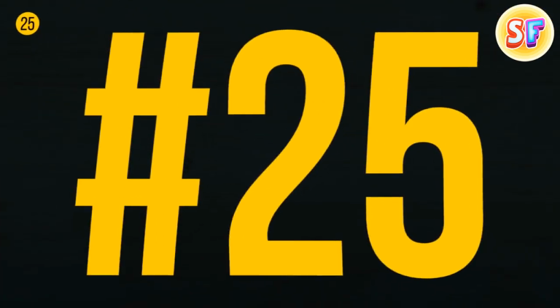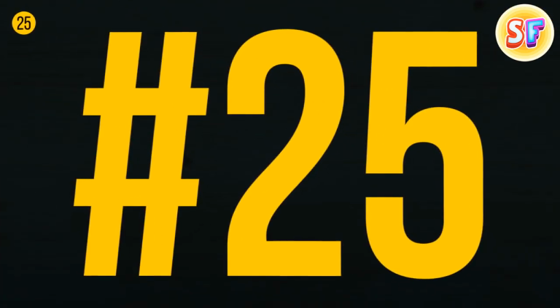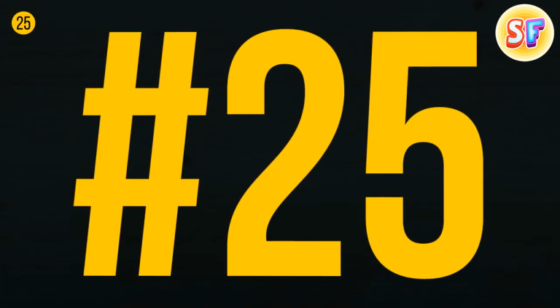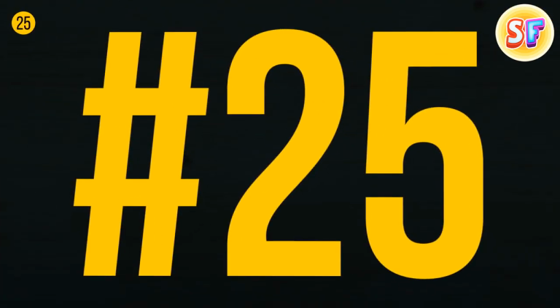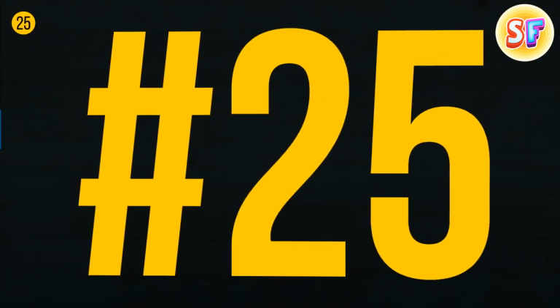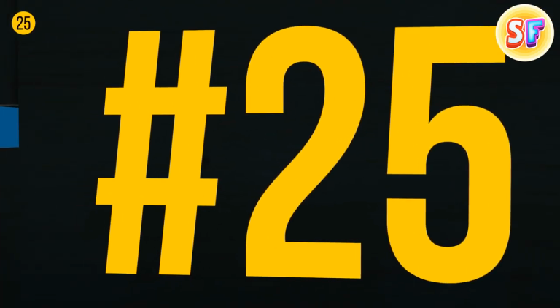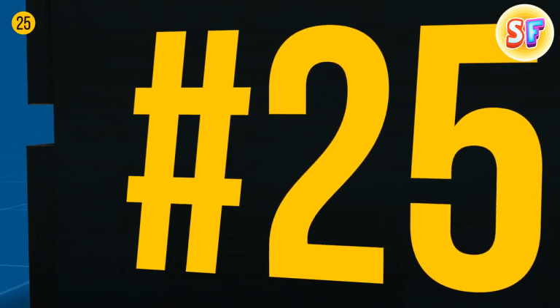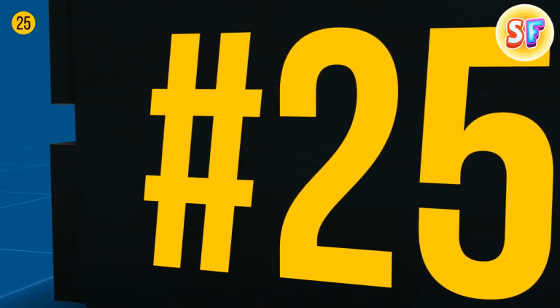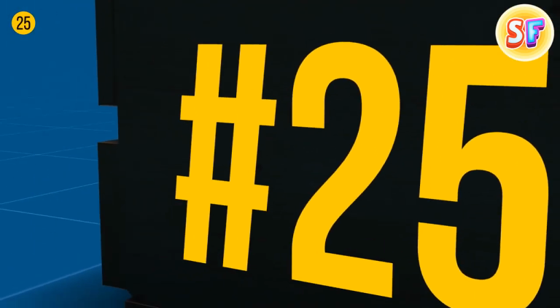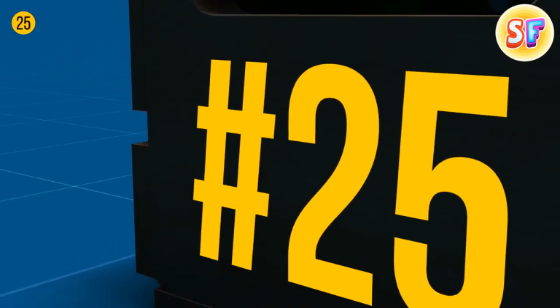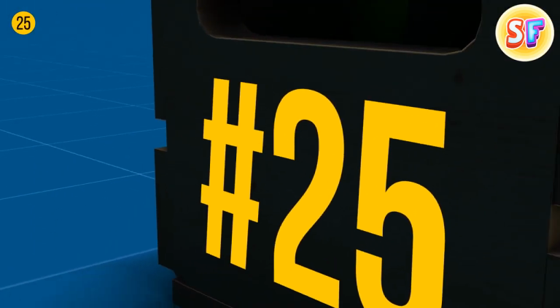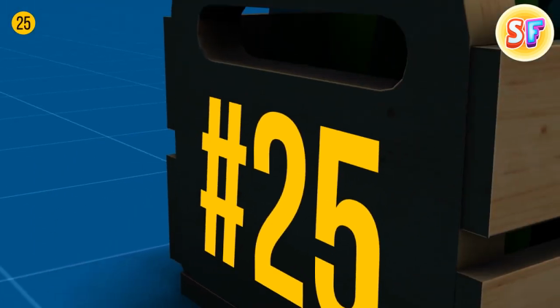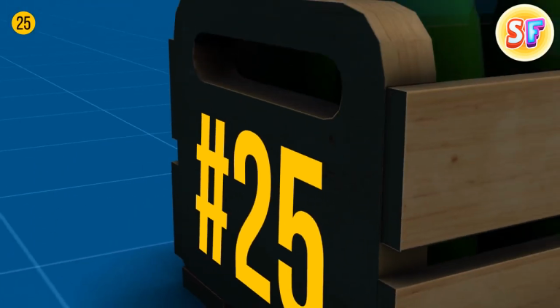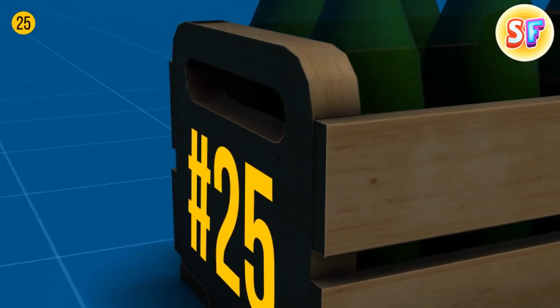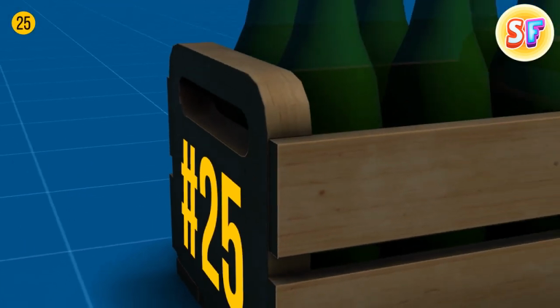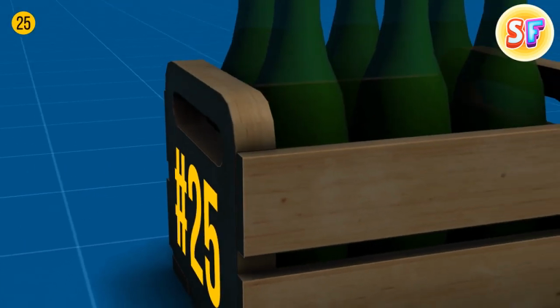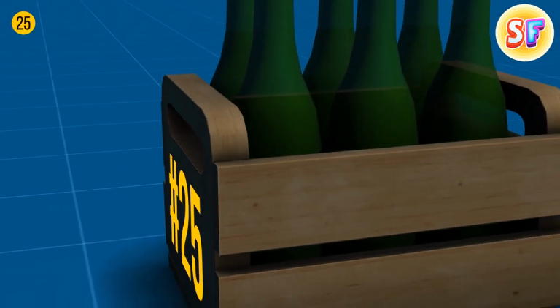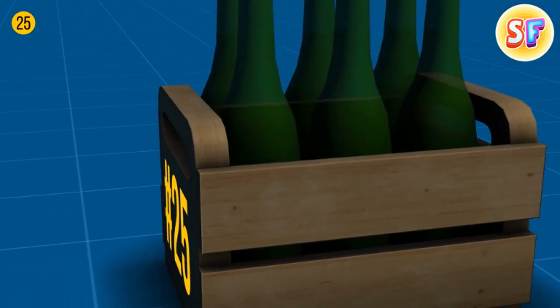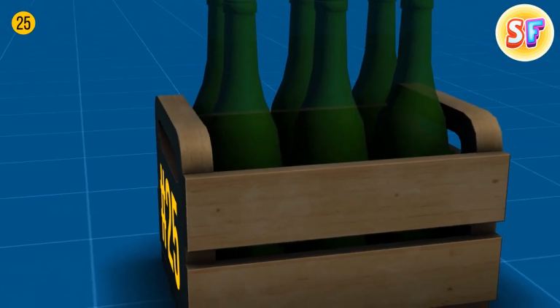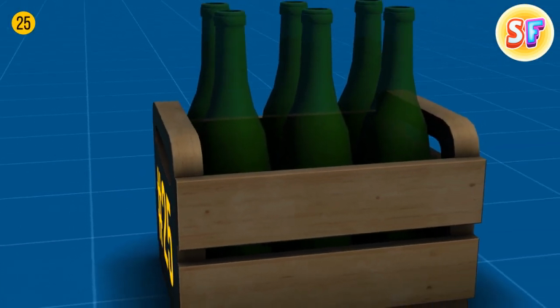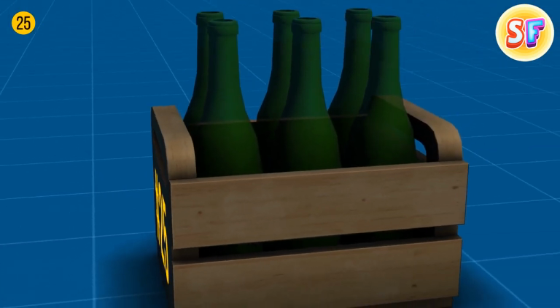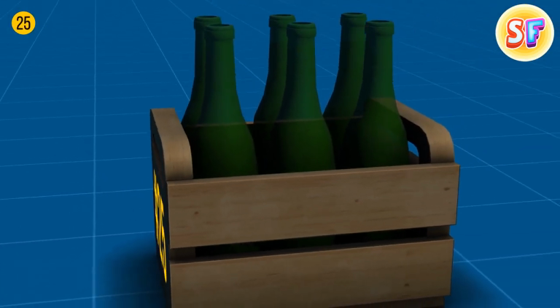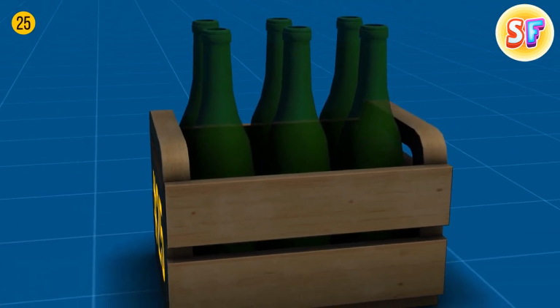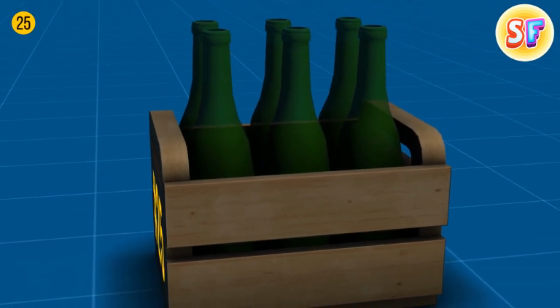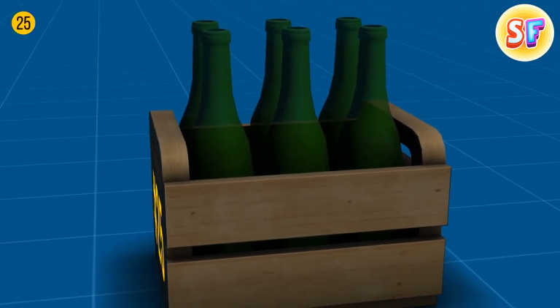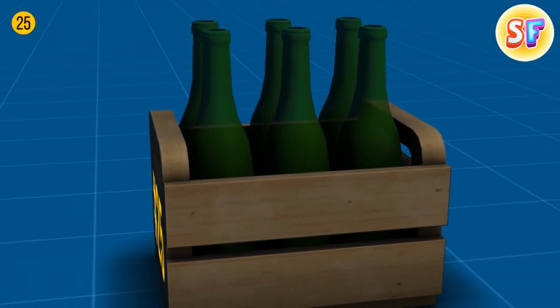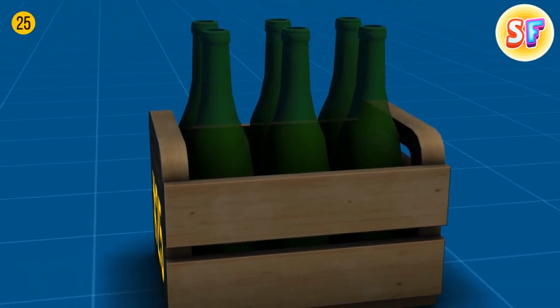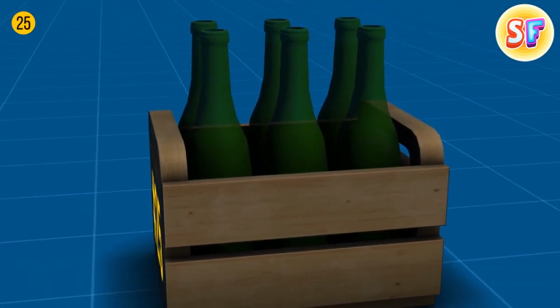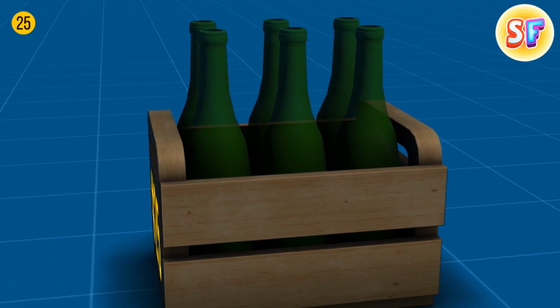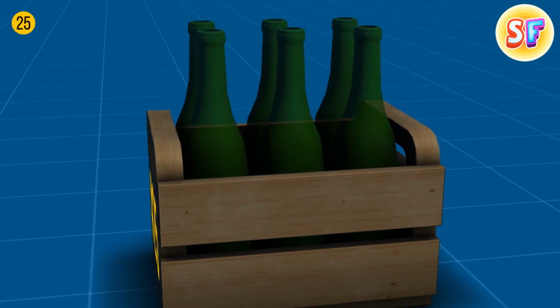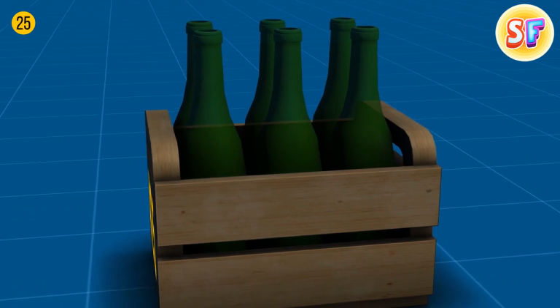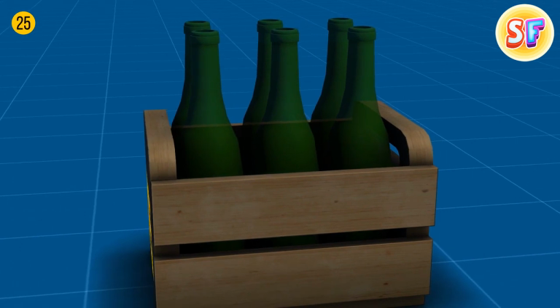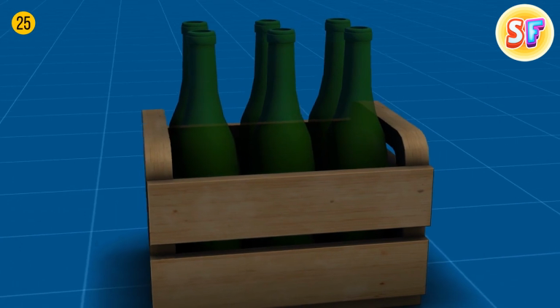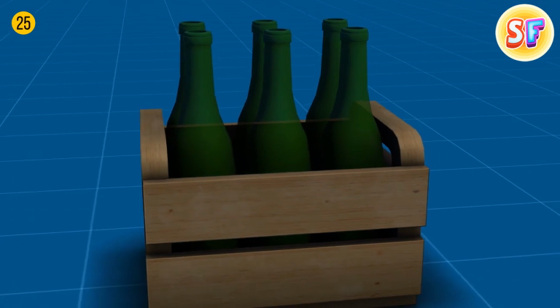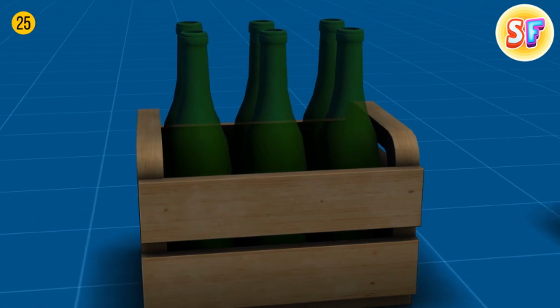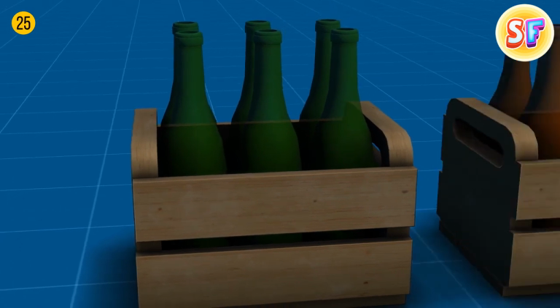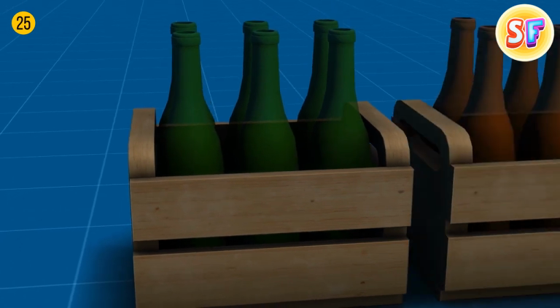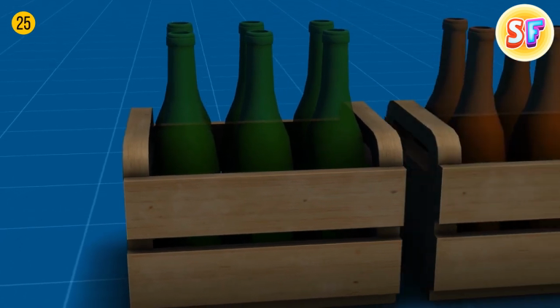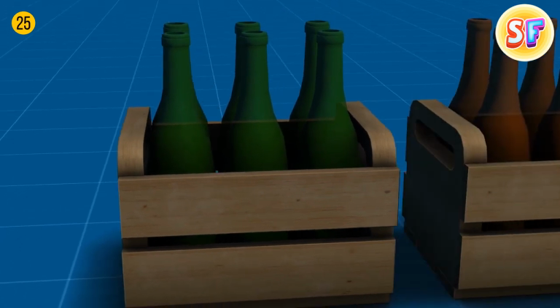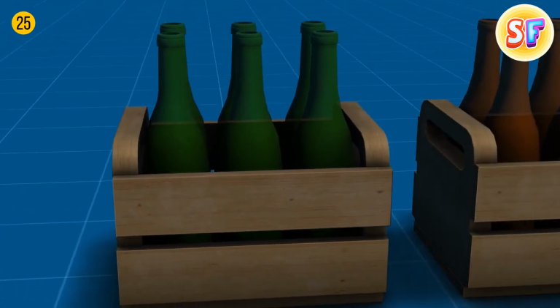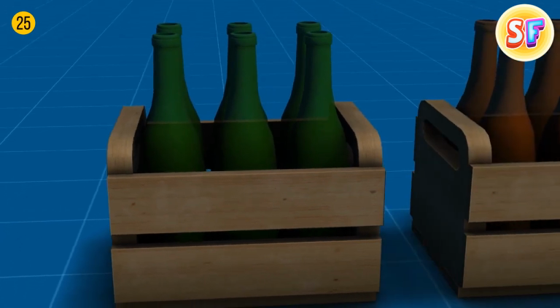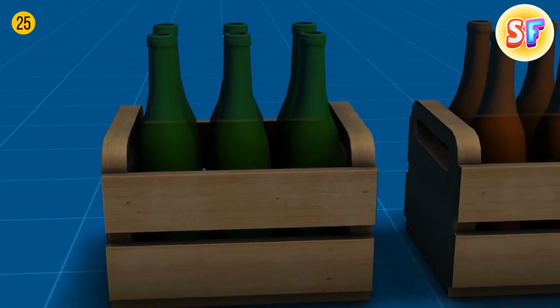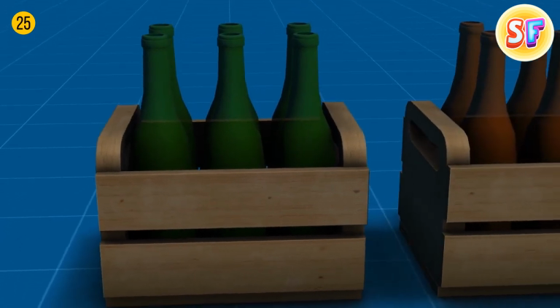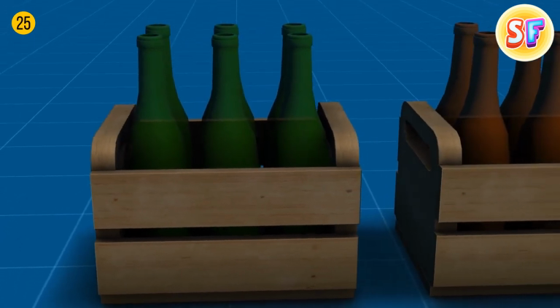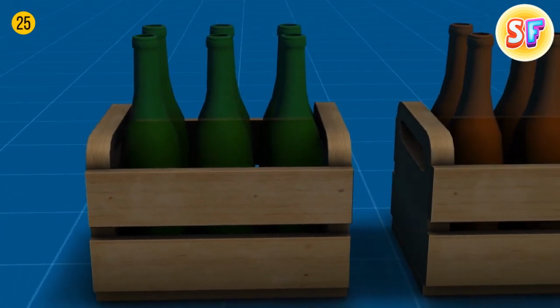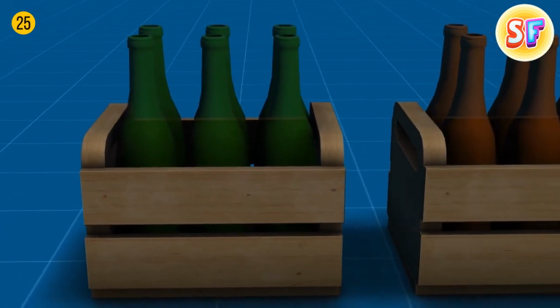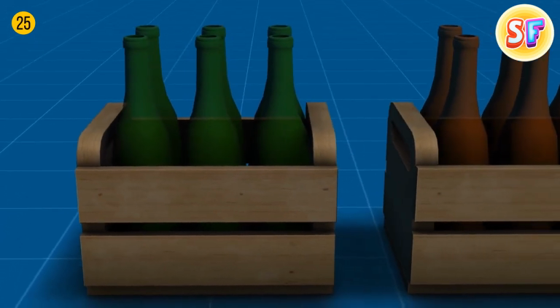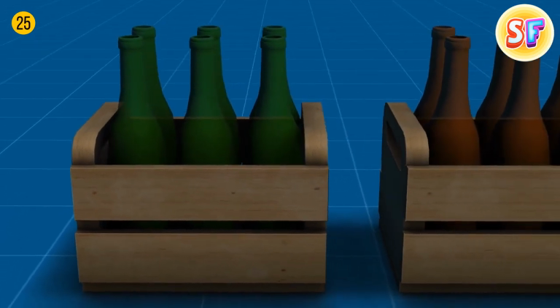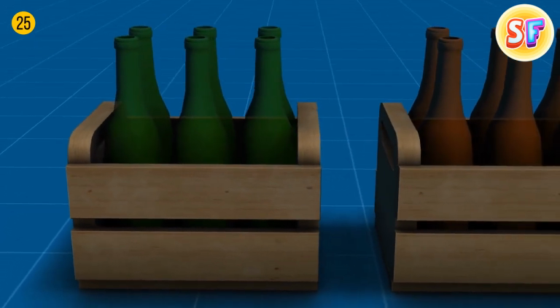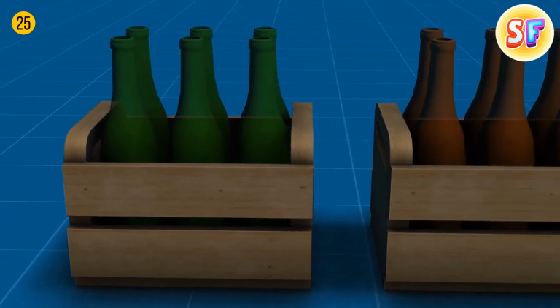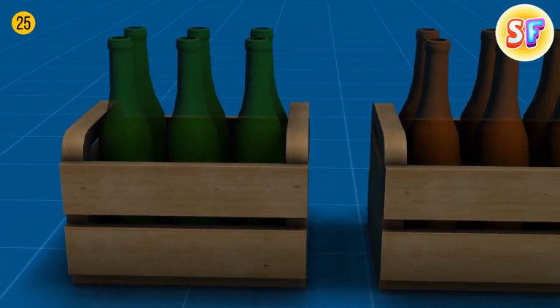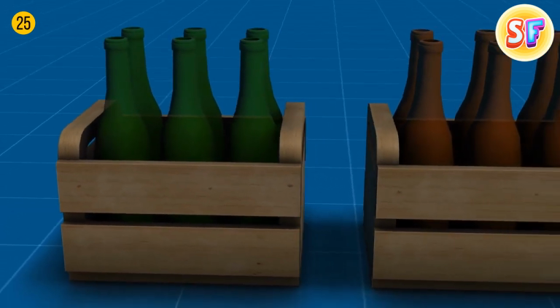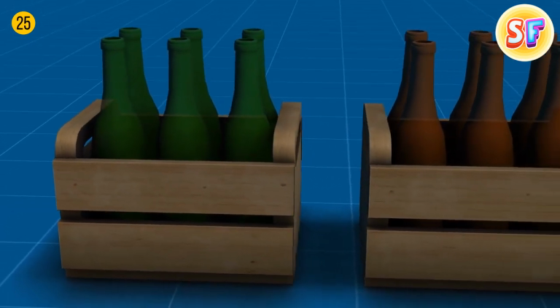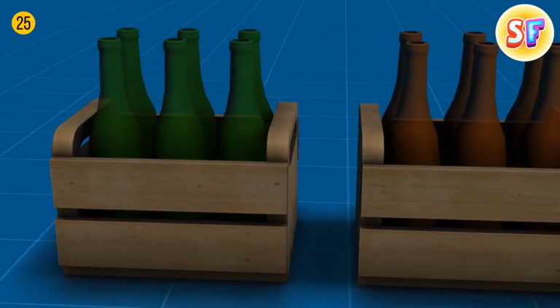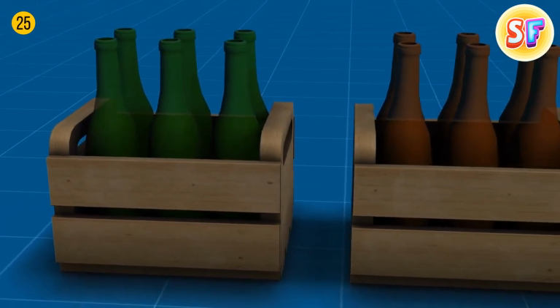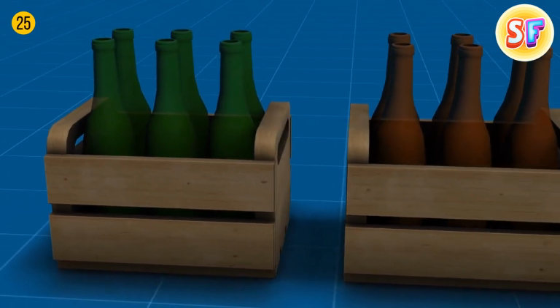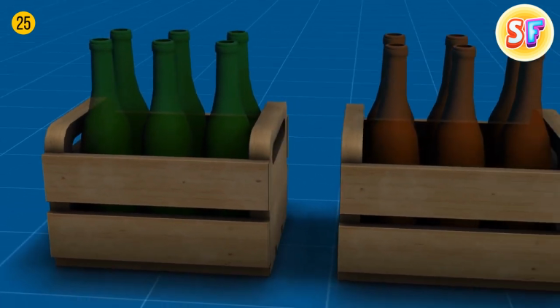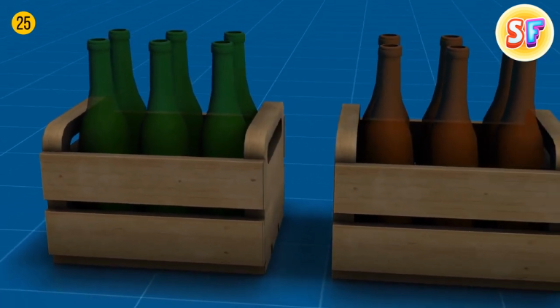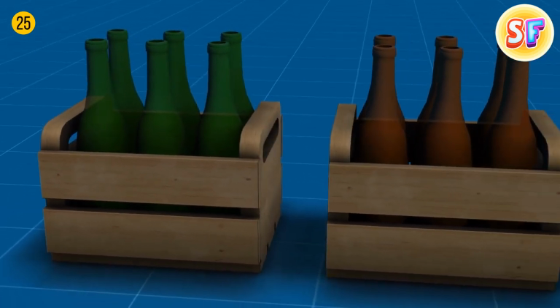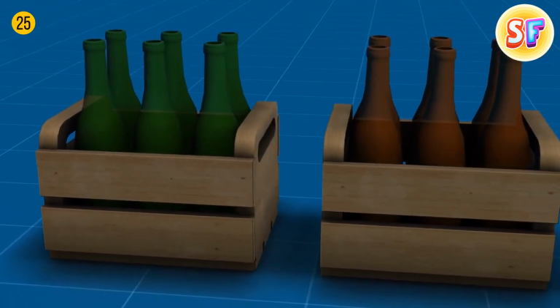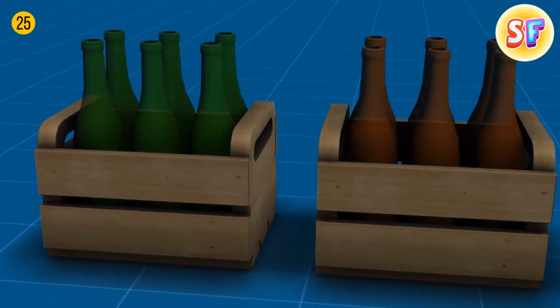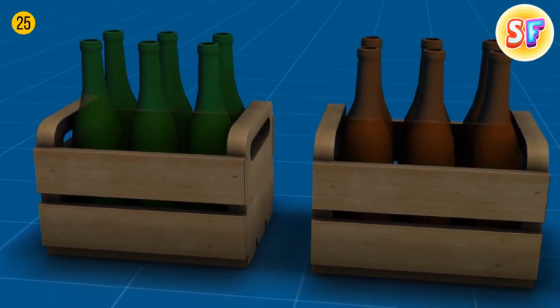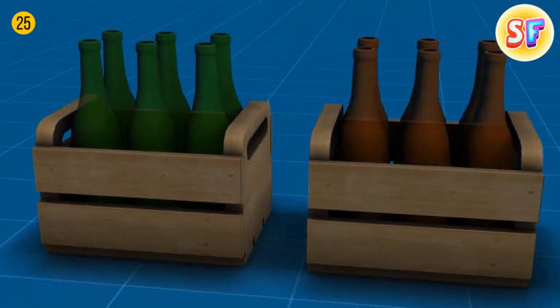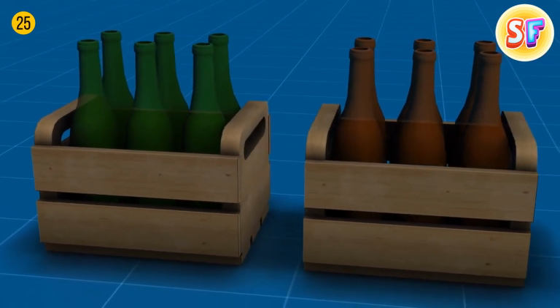All bottles used to be of the same green color once, but it turns out brown ones are way better at blocking UV light.